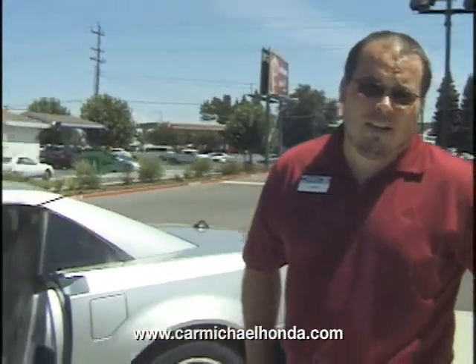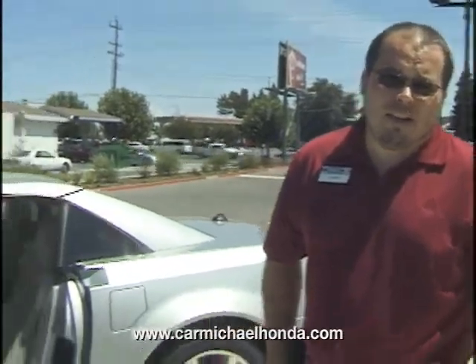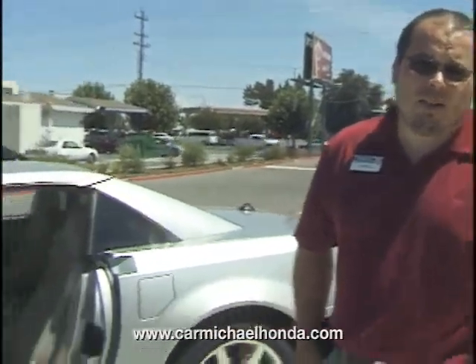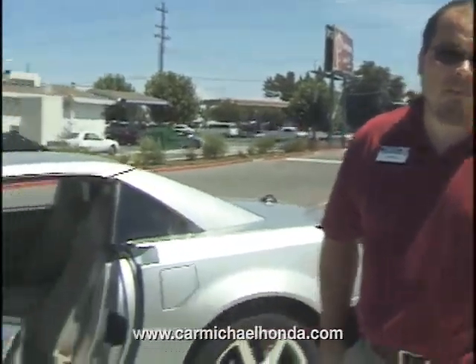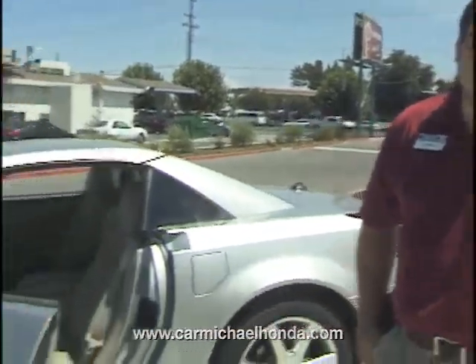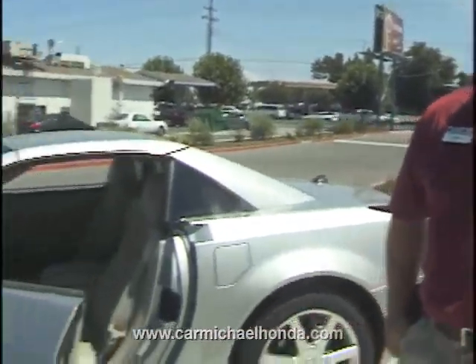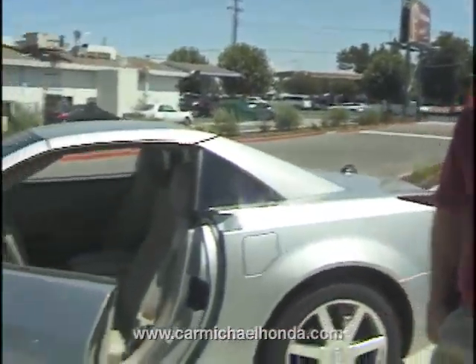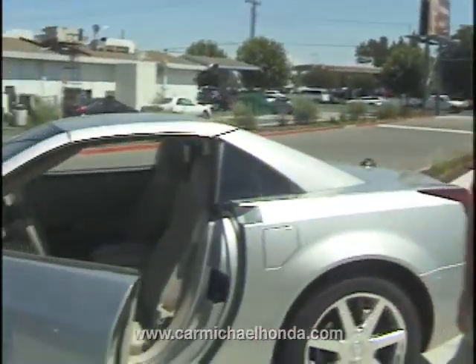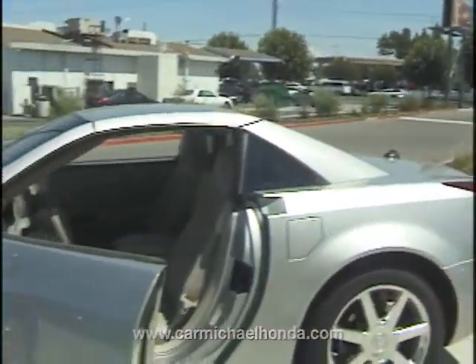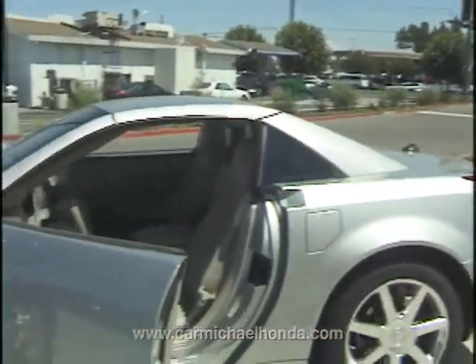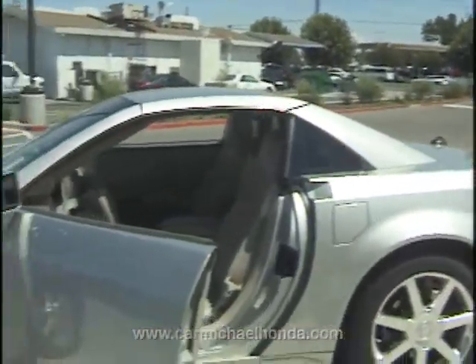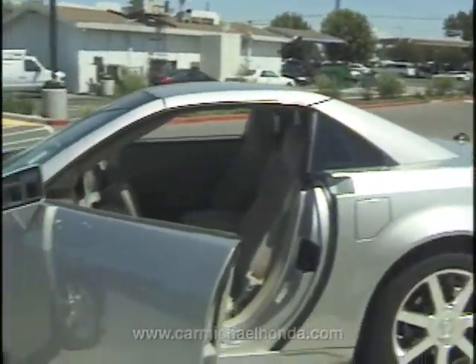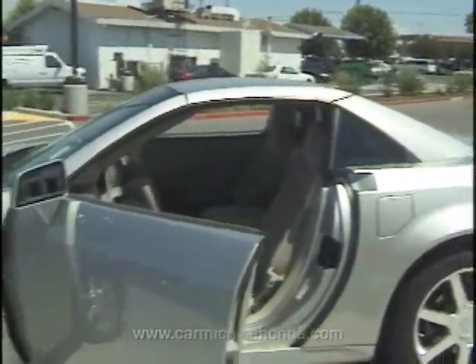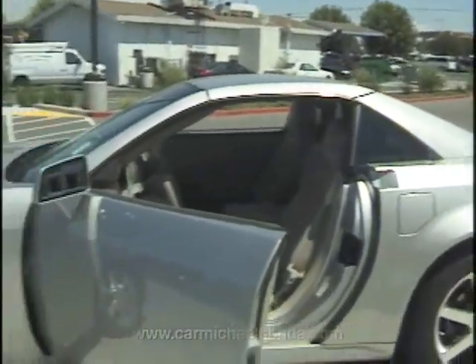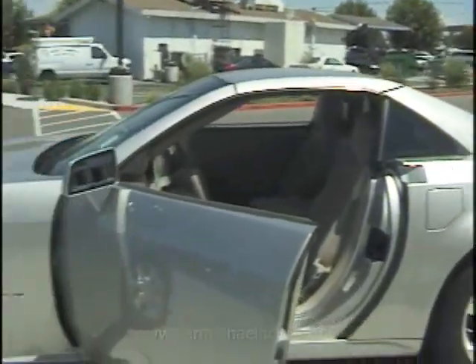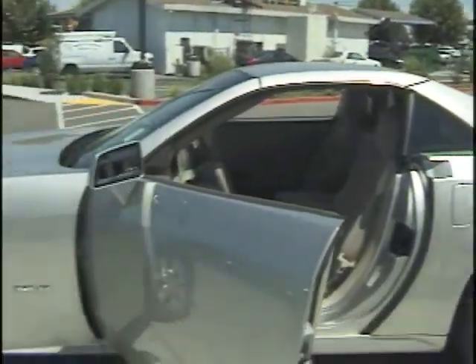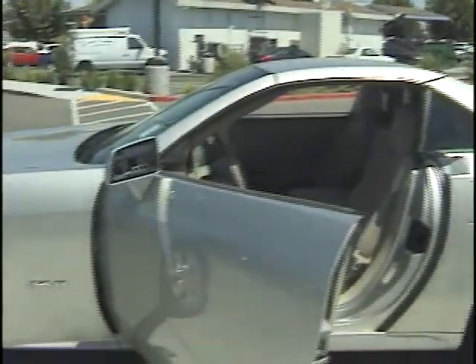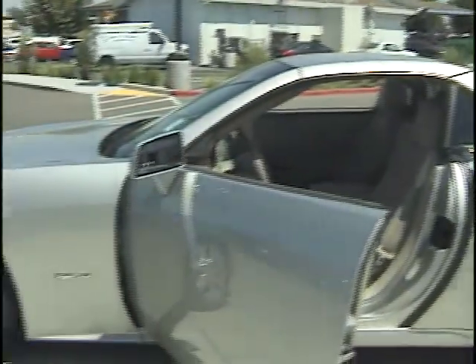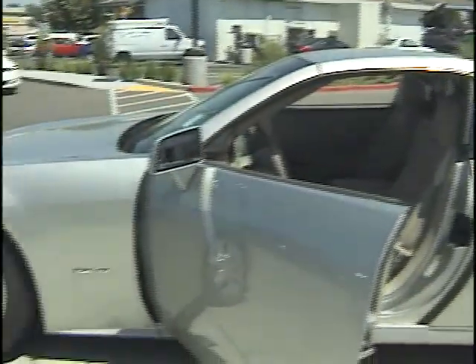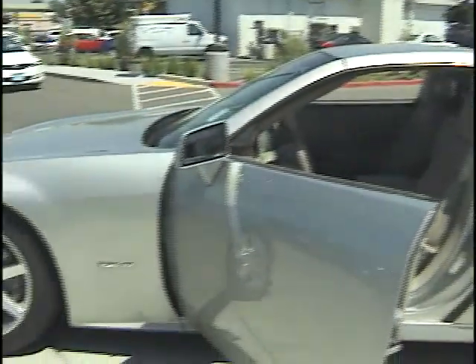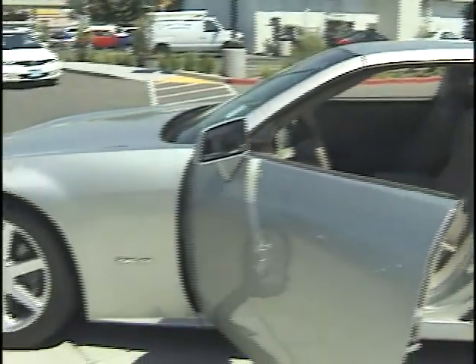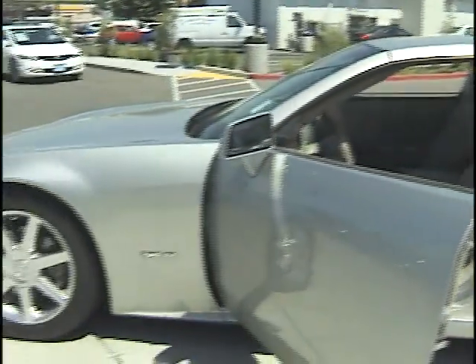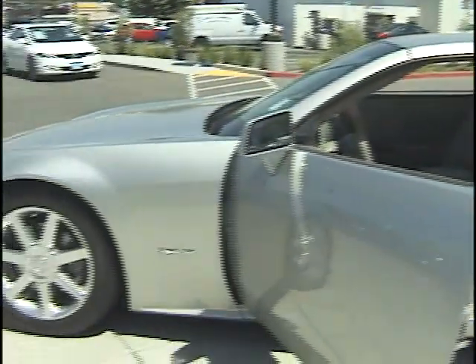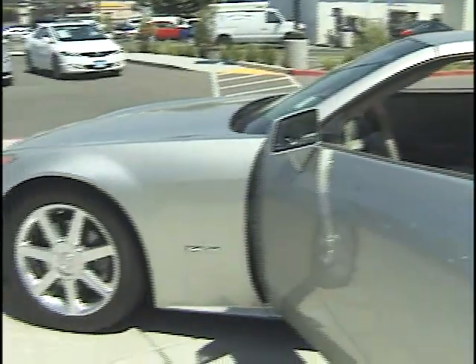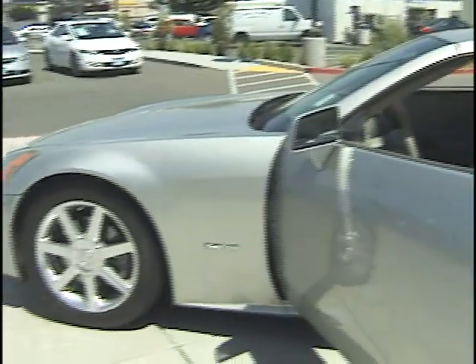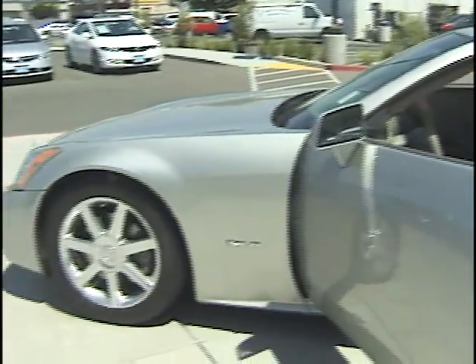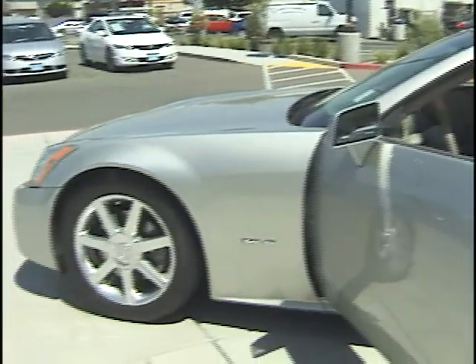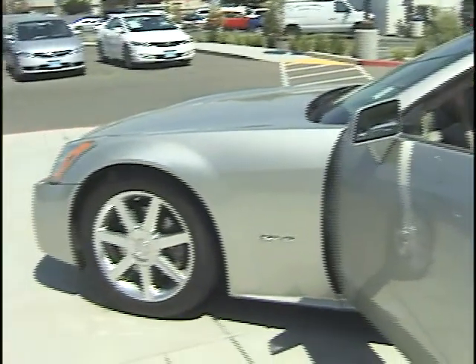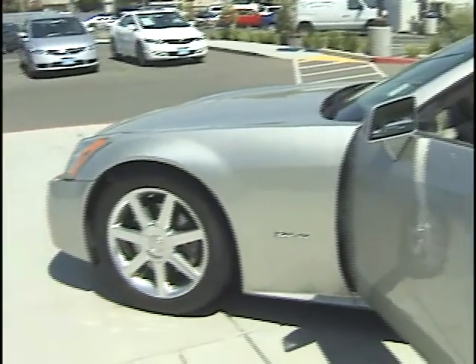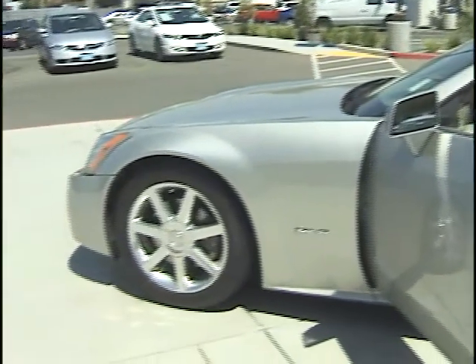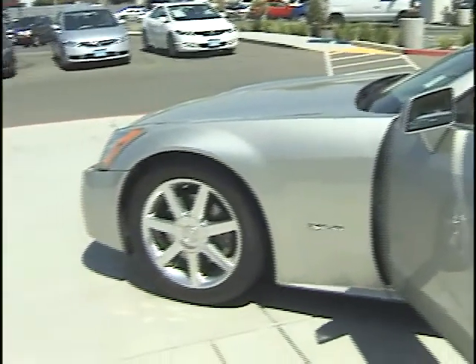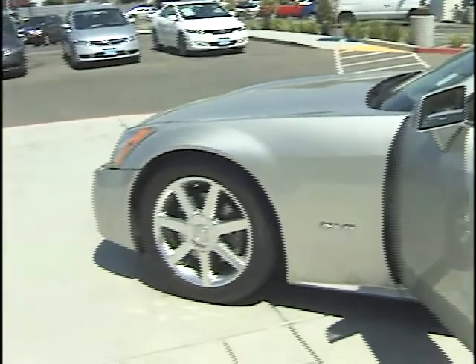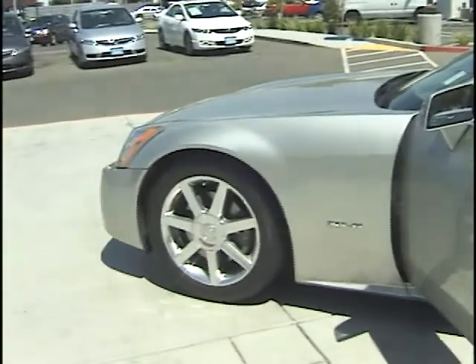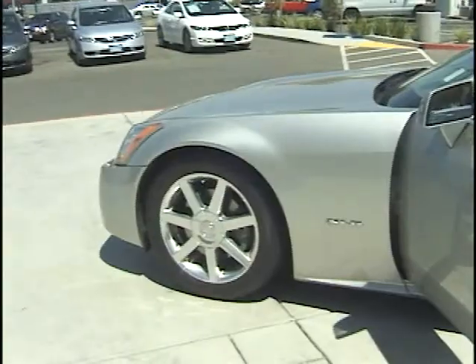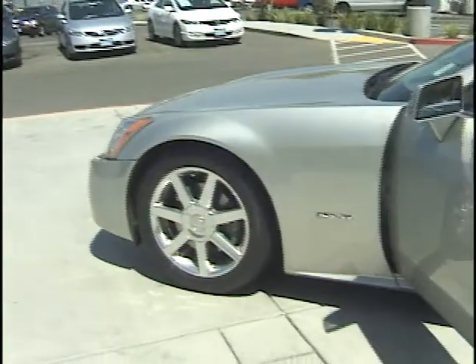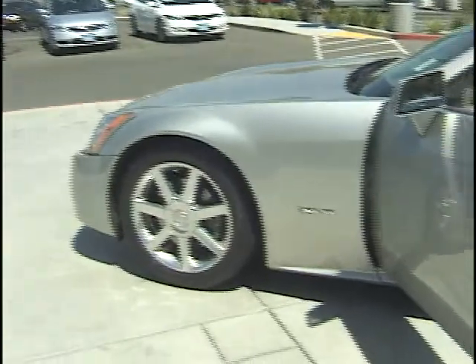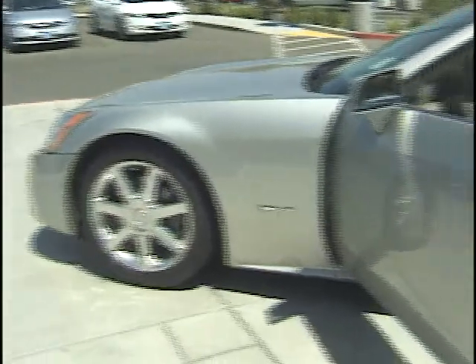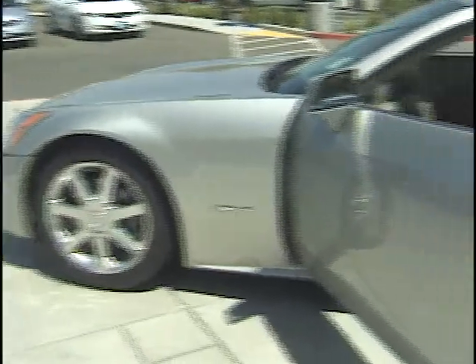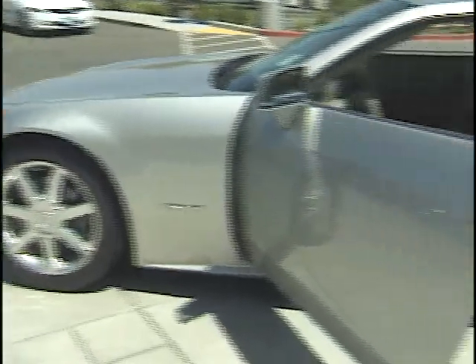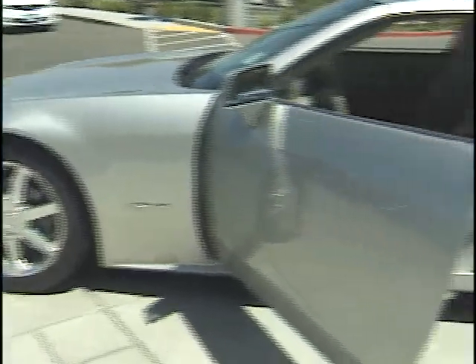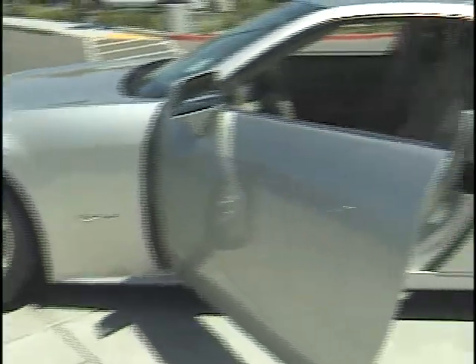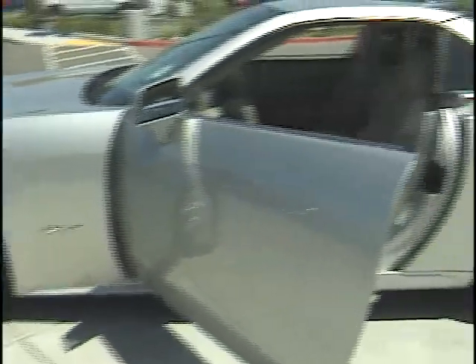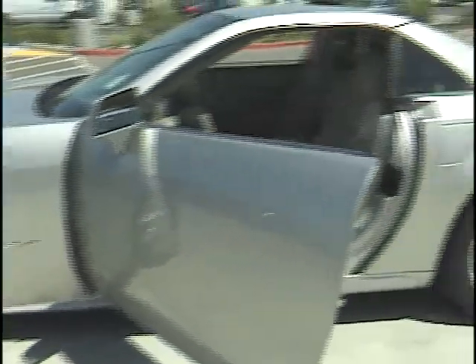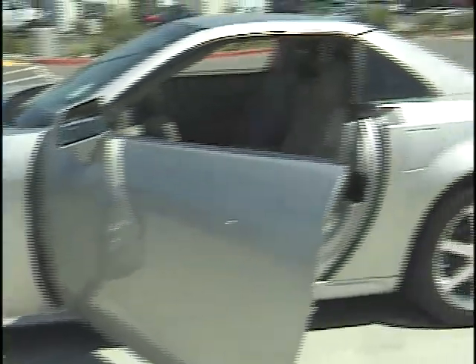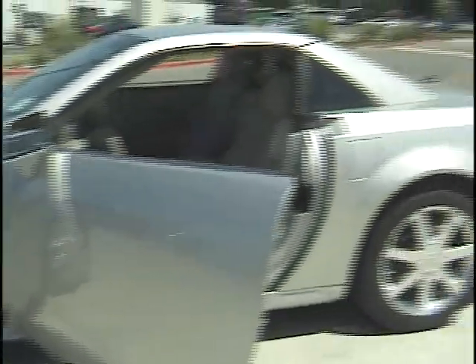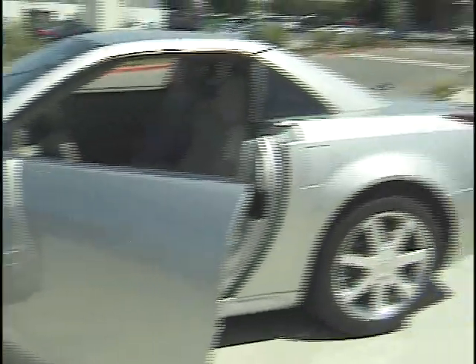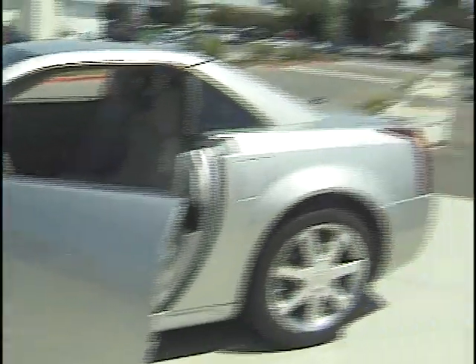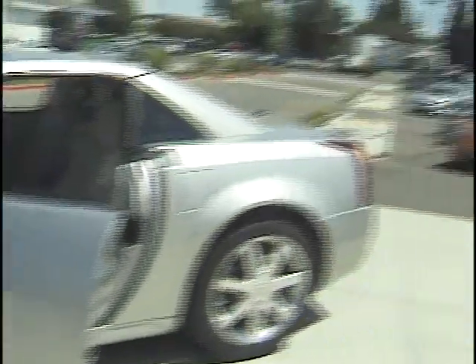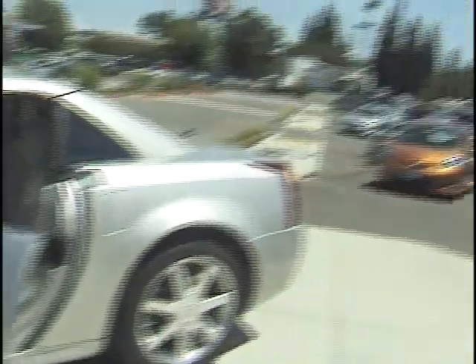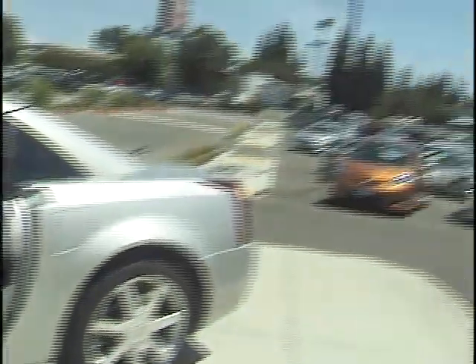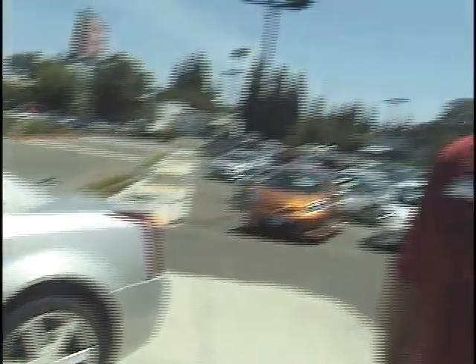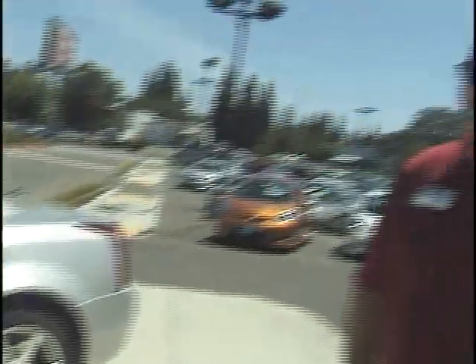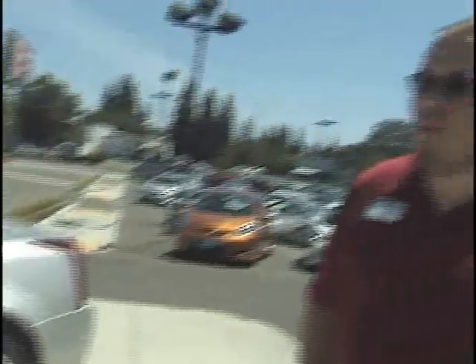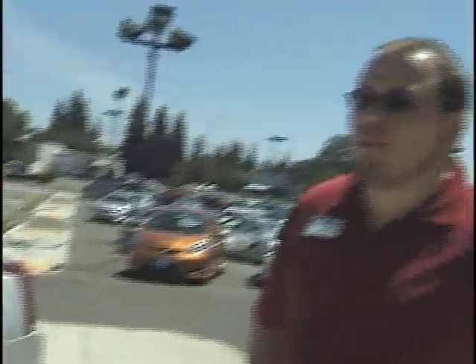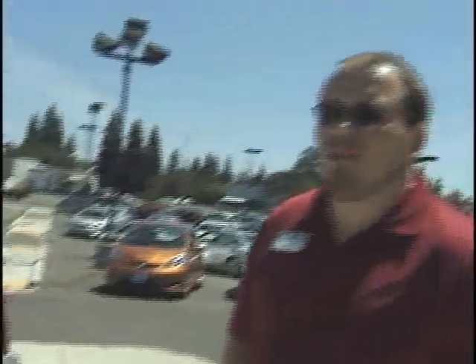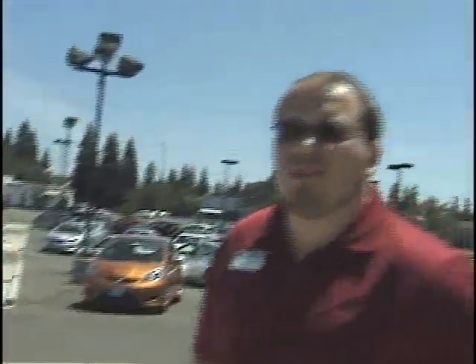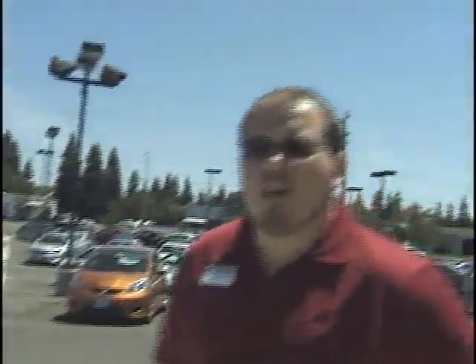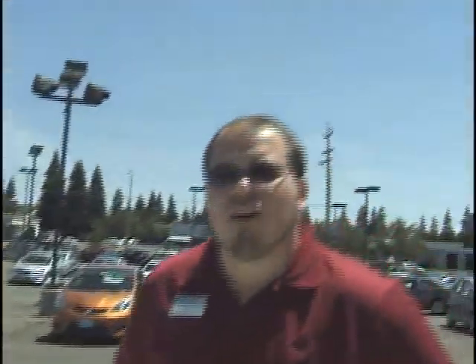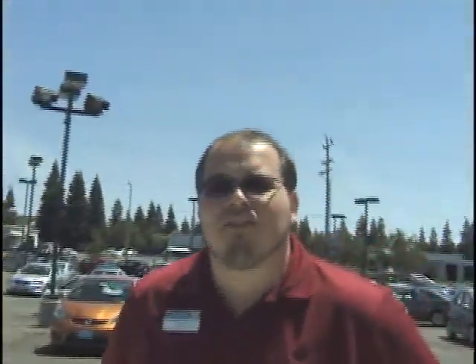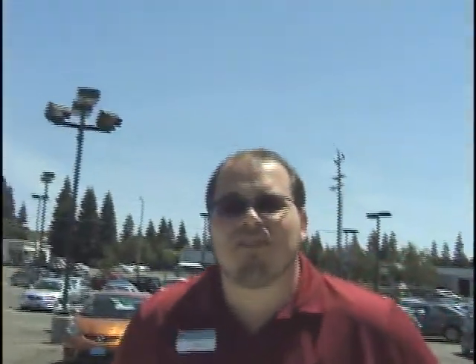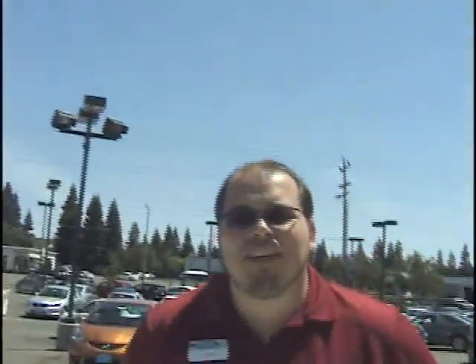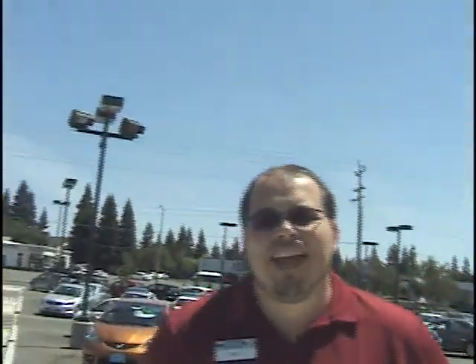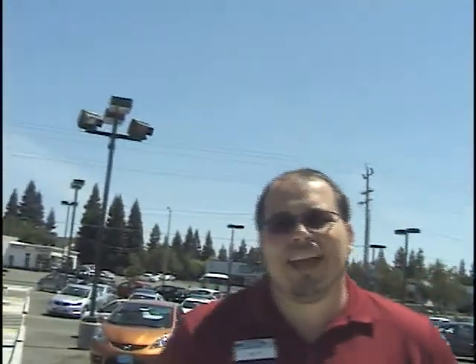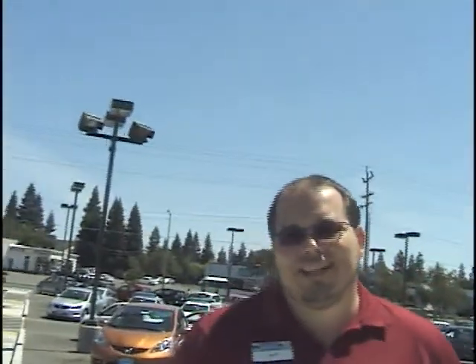This particular one is silver, retractable hardtop, 300 plus horsepower North Star V8.